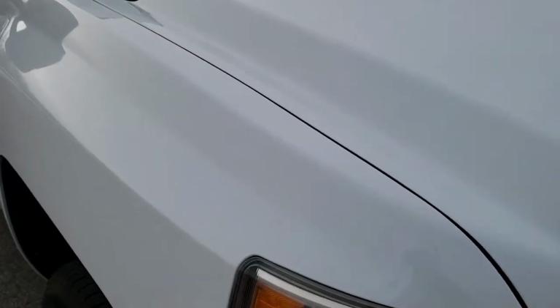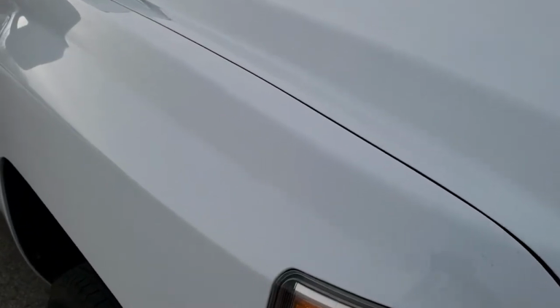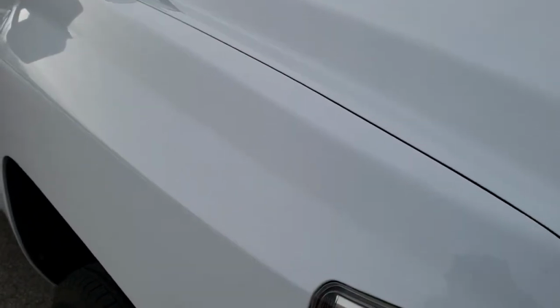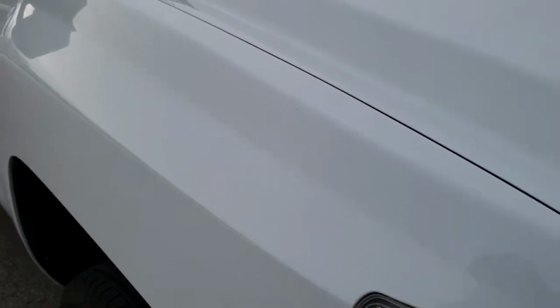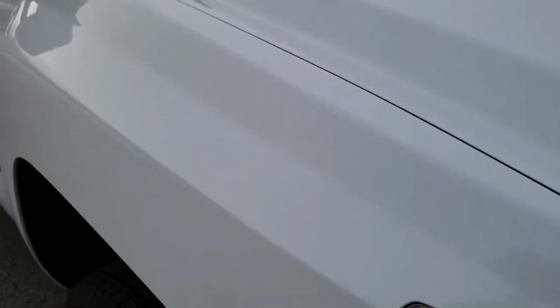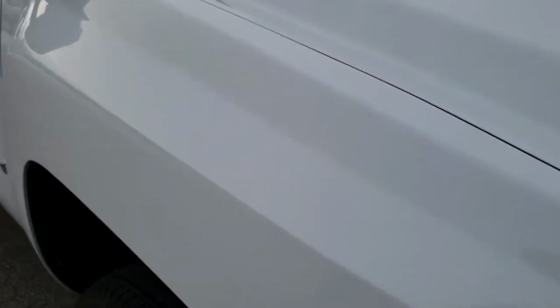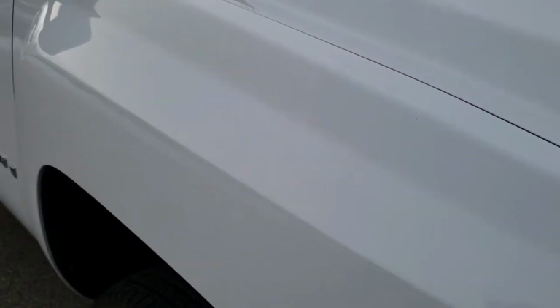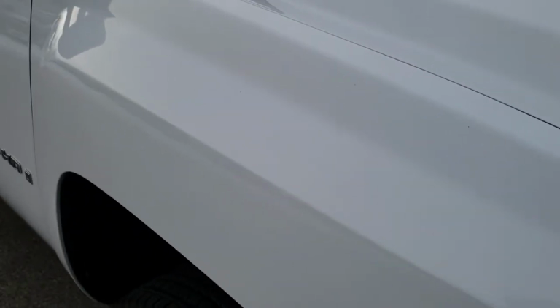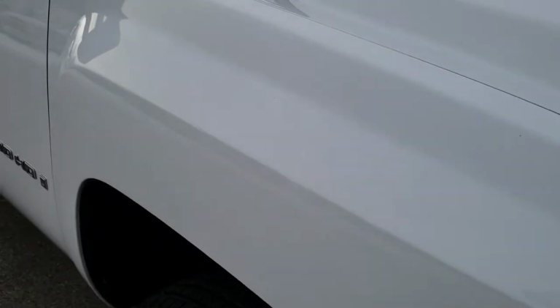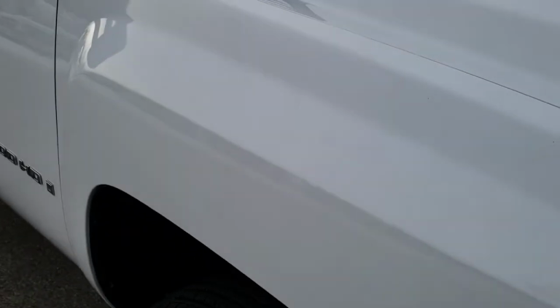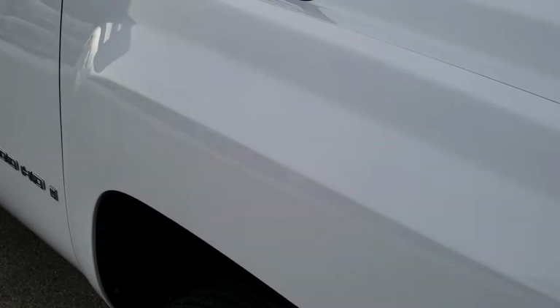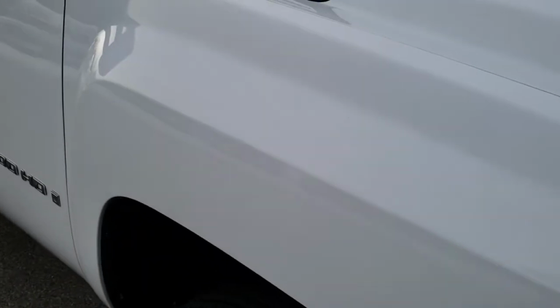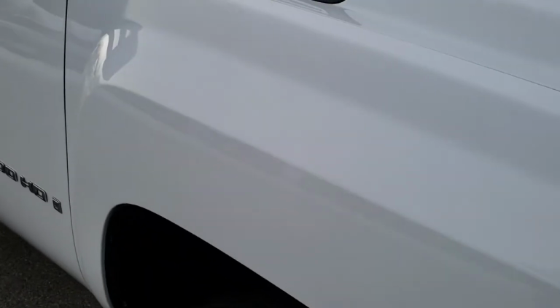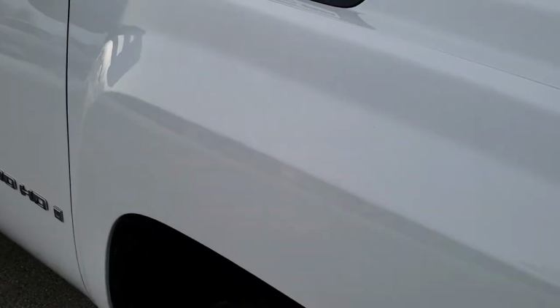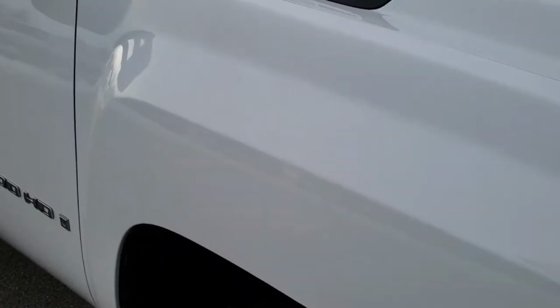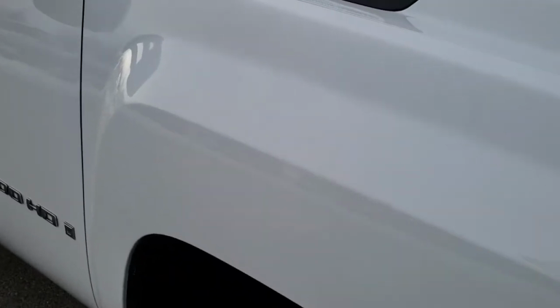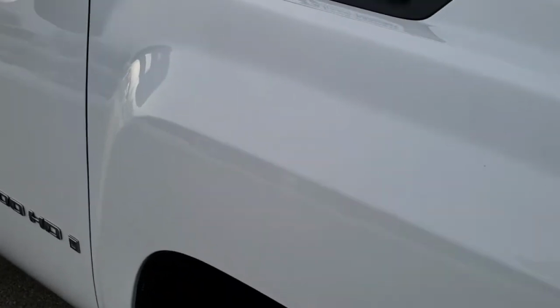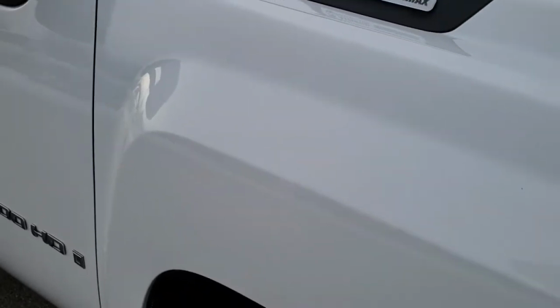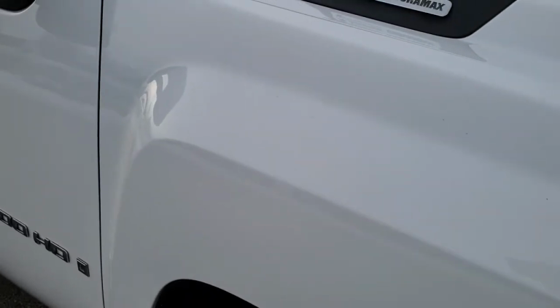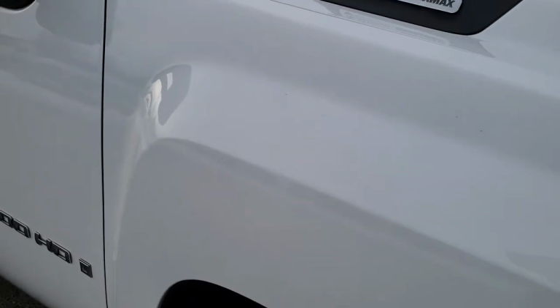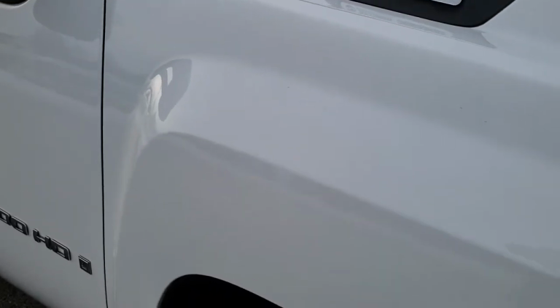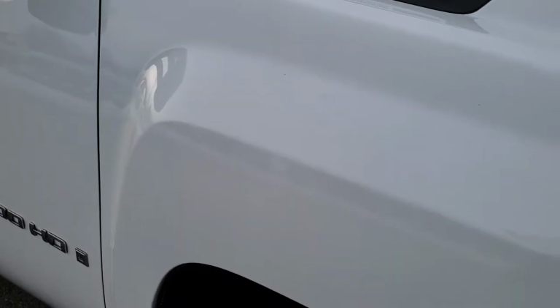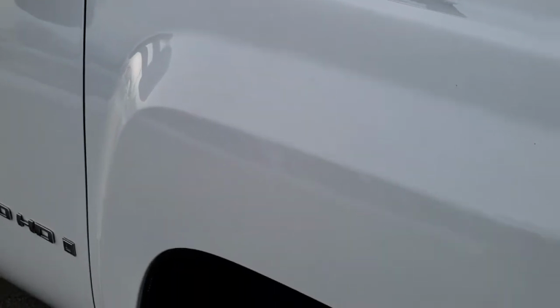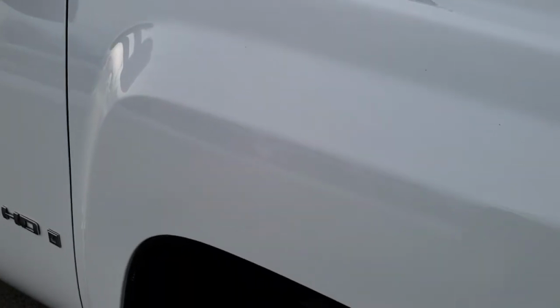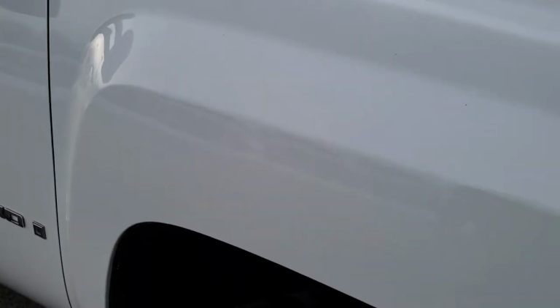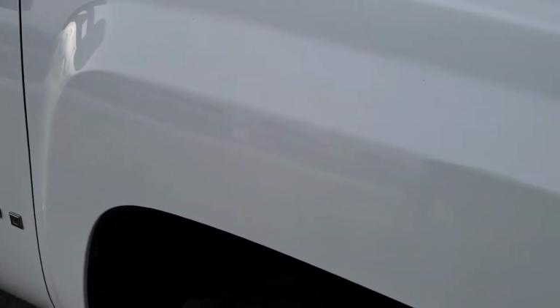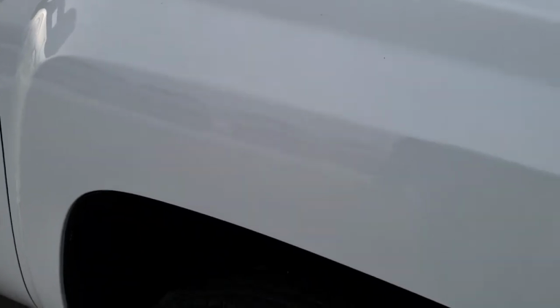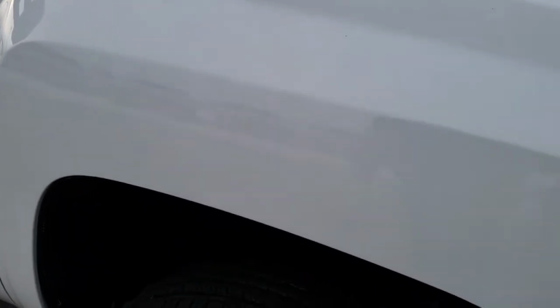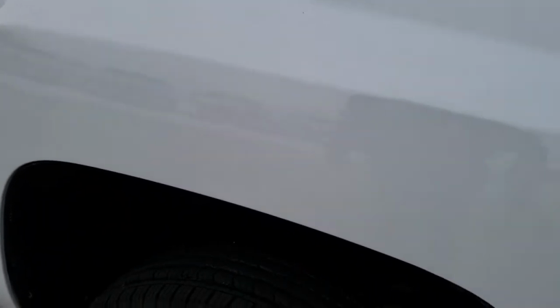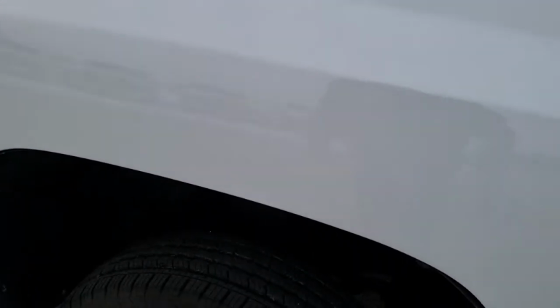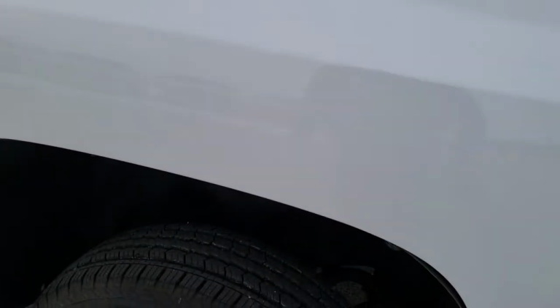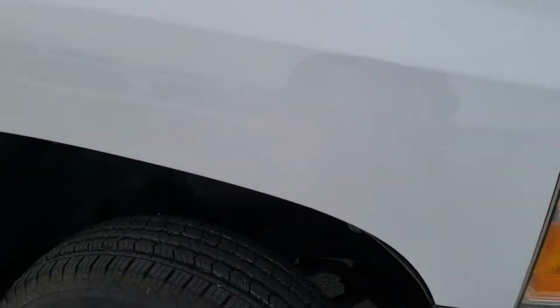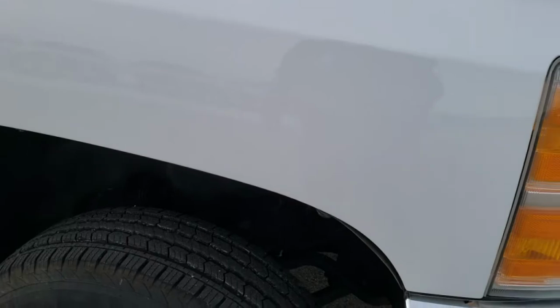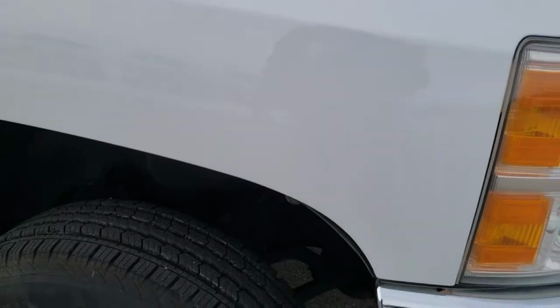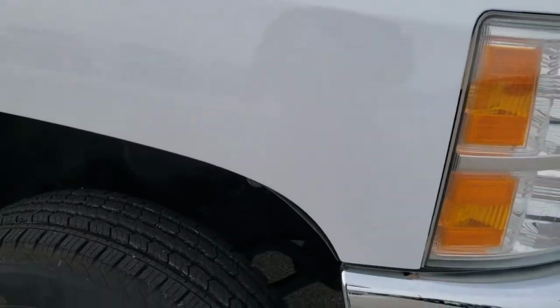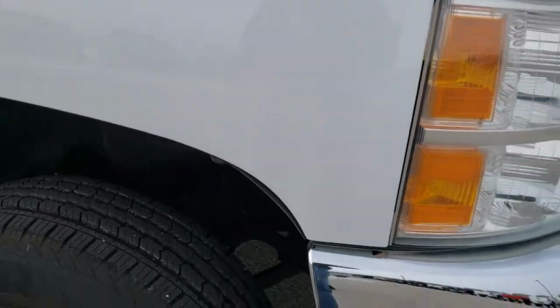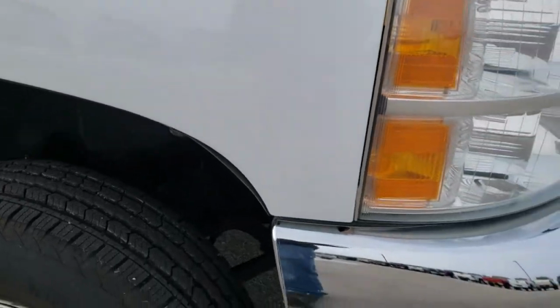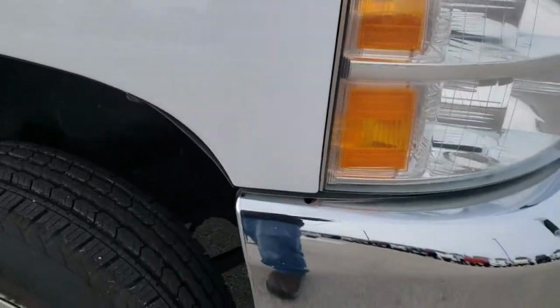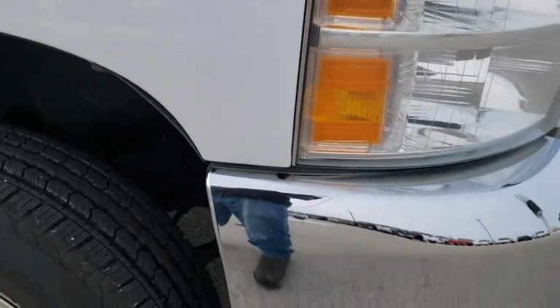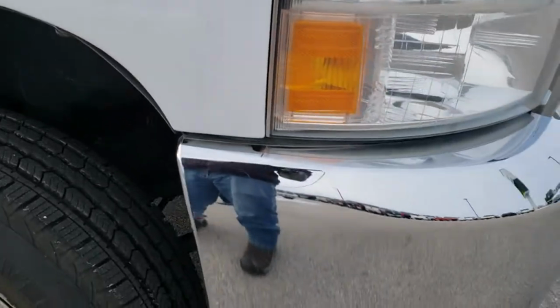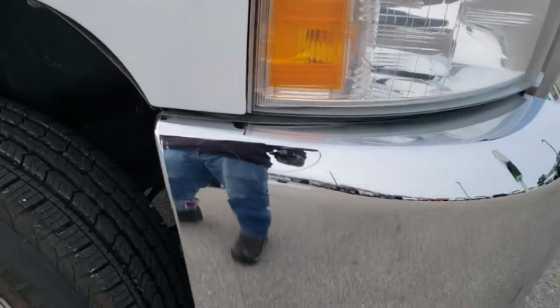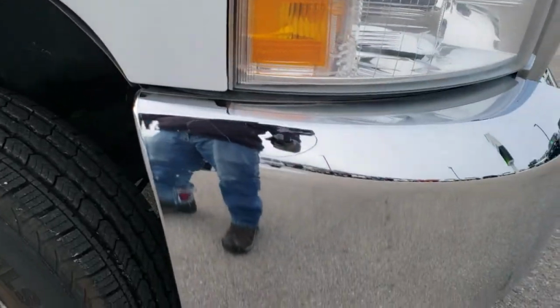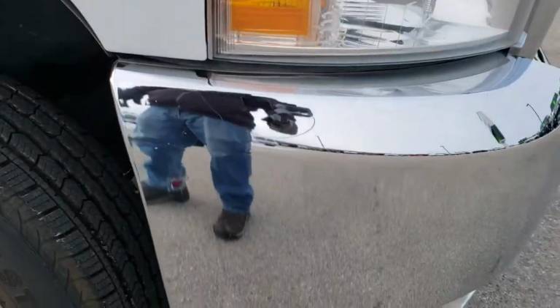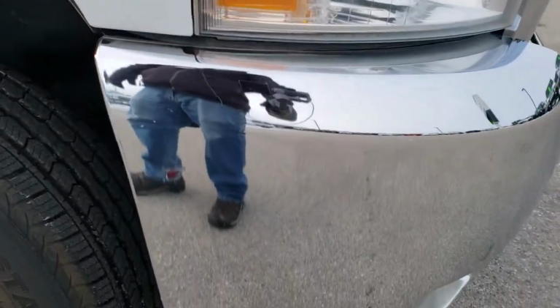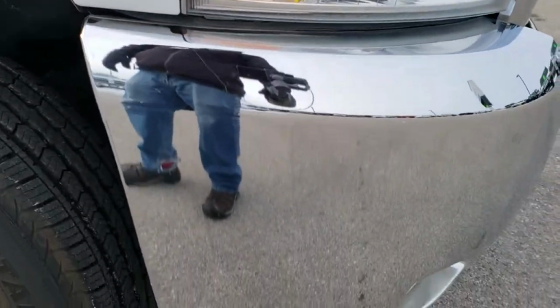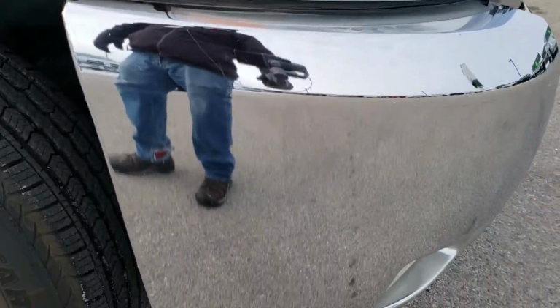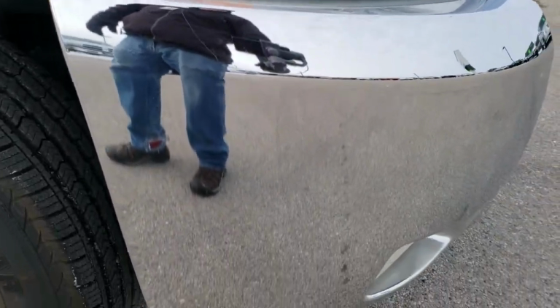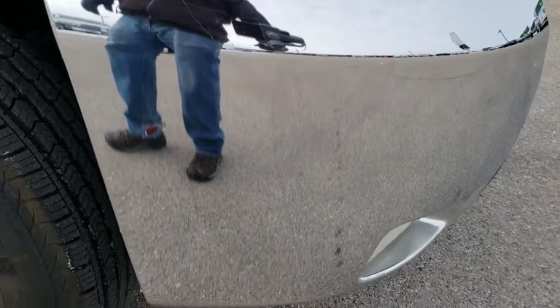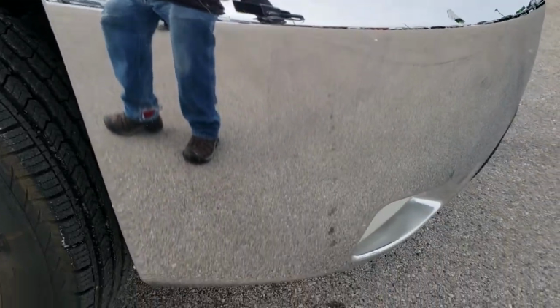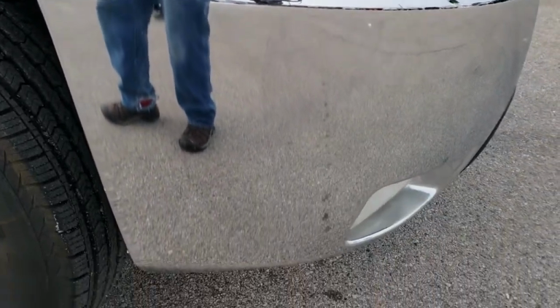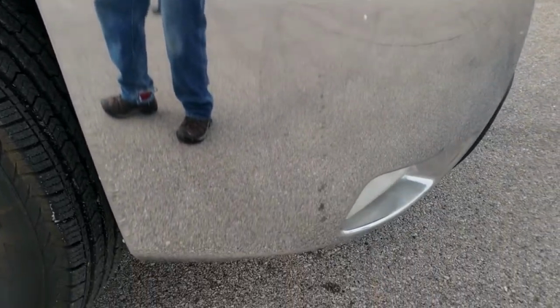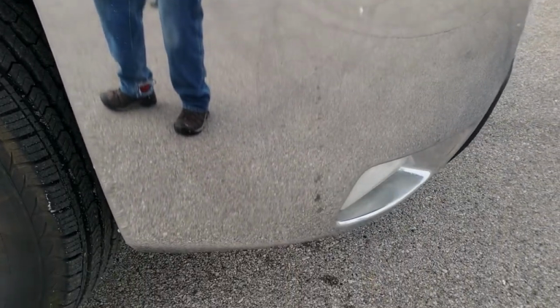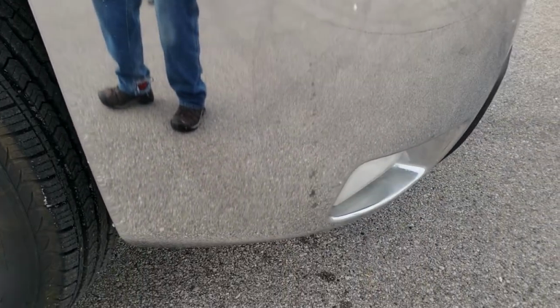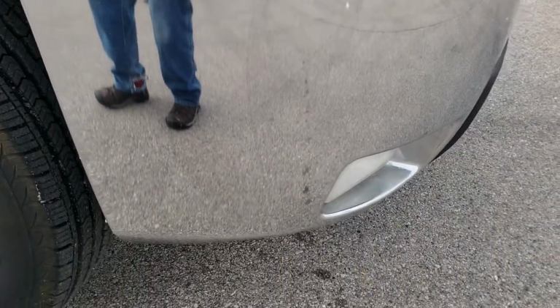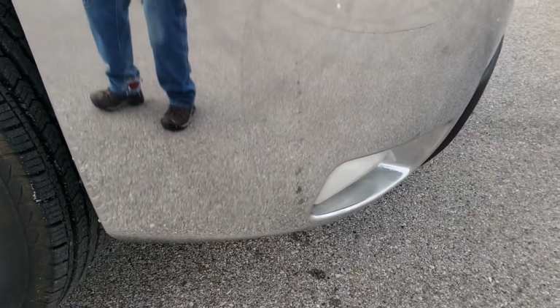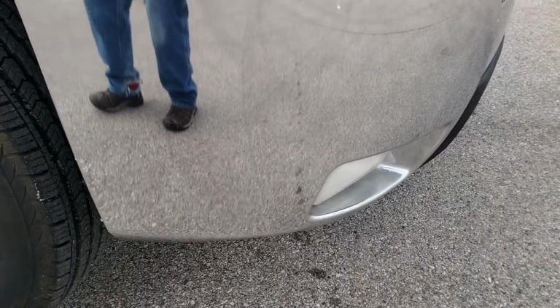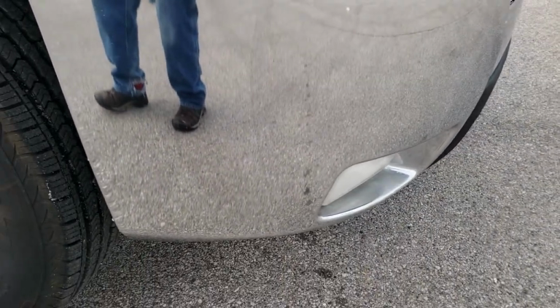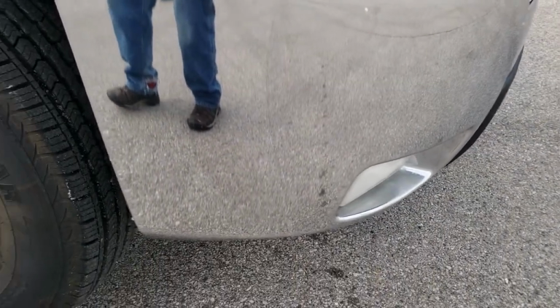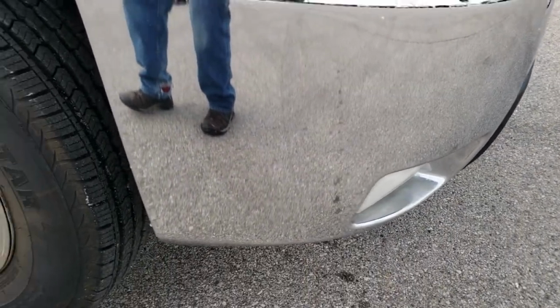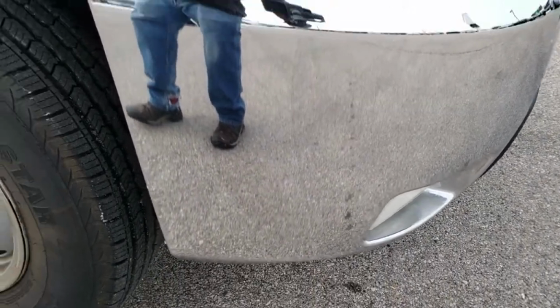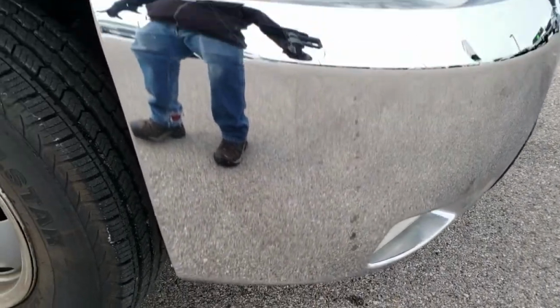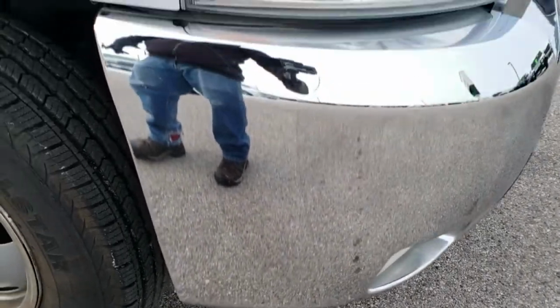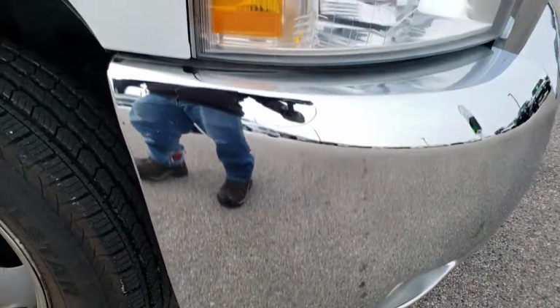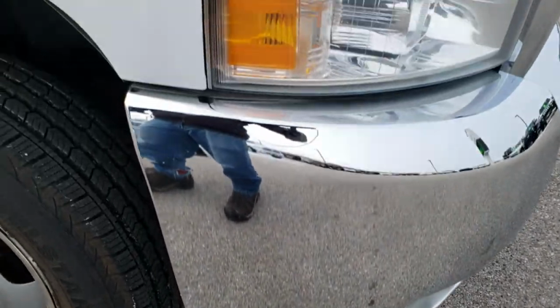Considering the age and miles on this truck, it's in really, really nice condition. Front bumper and factory fog lights look great.